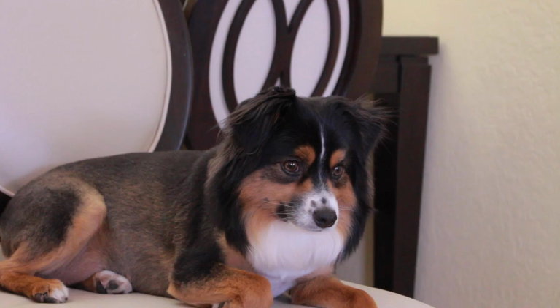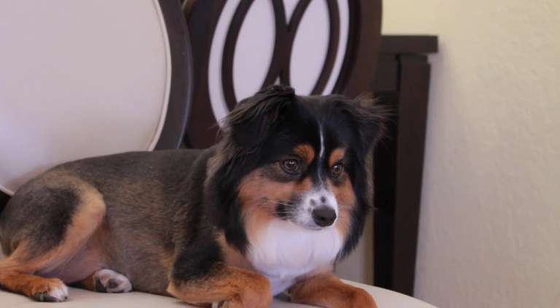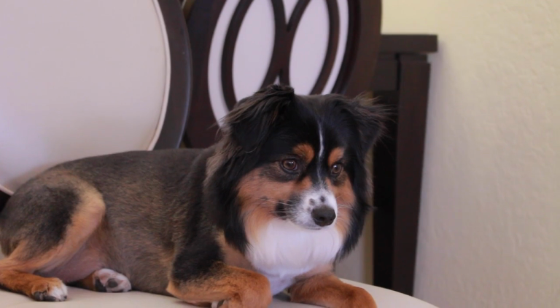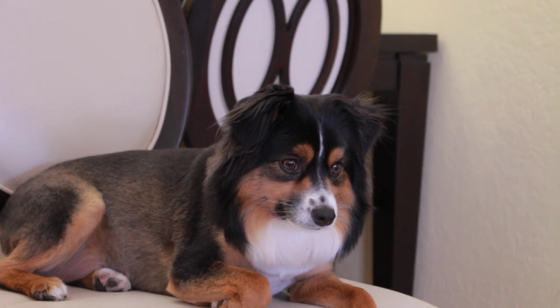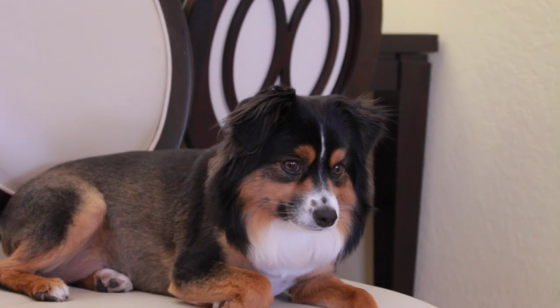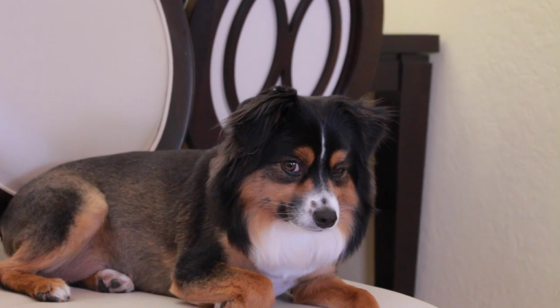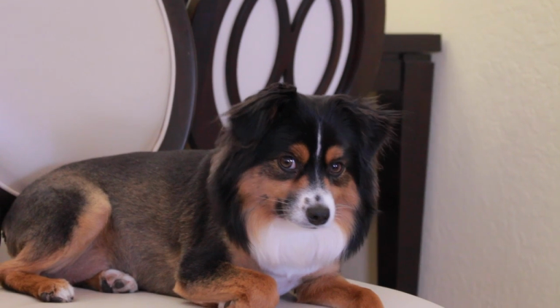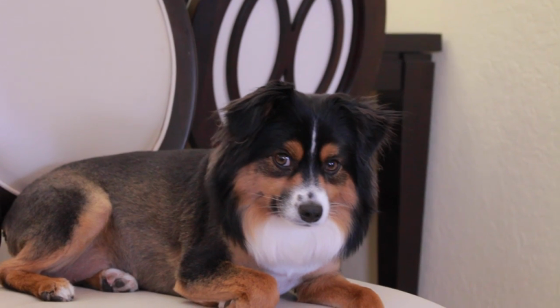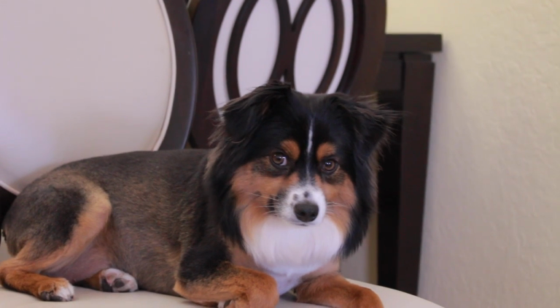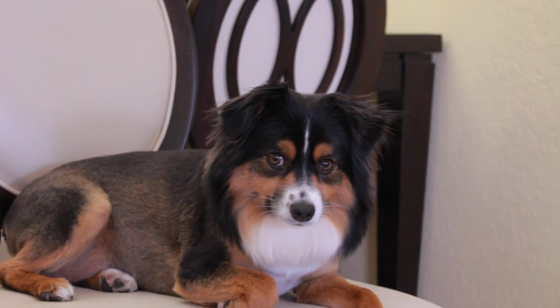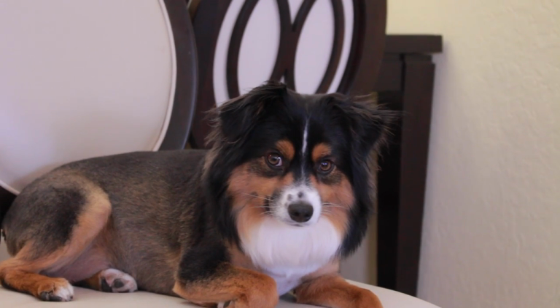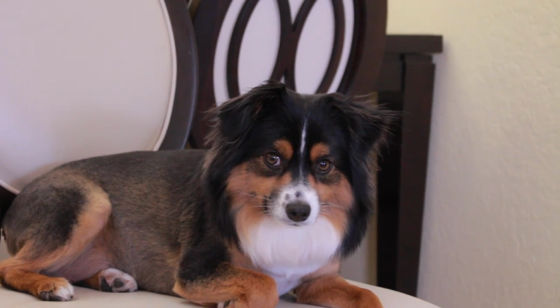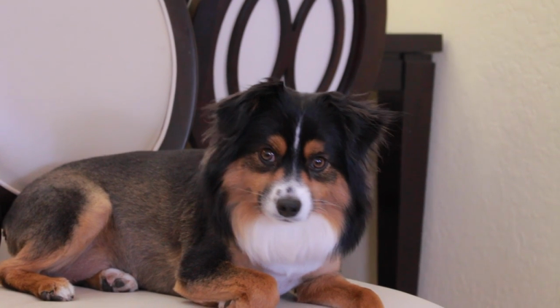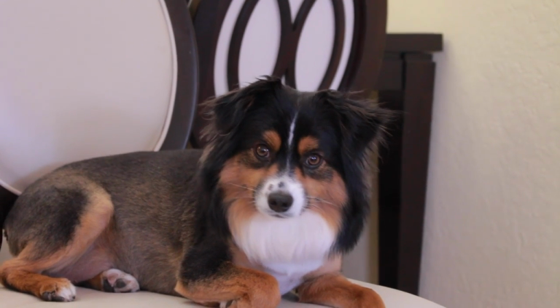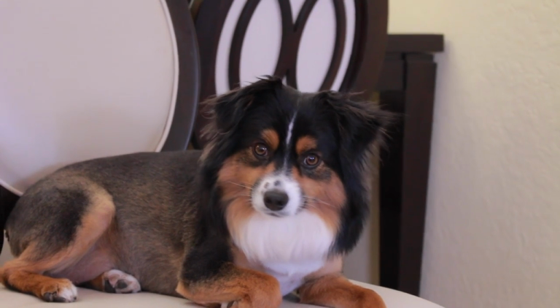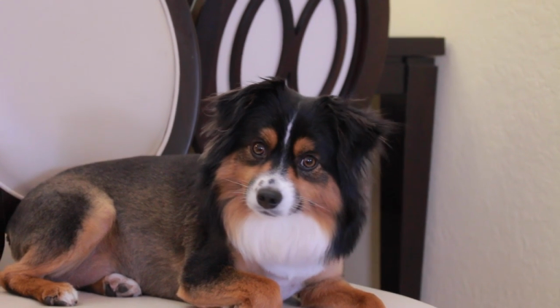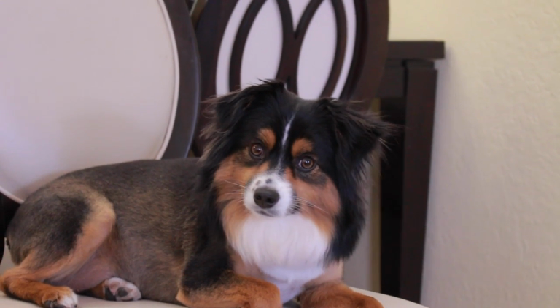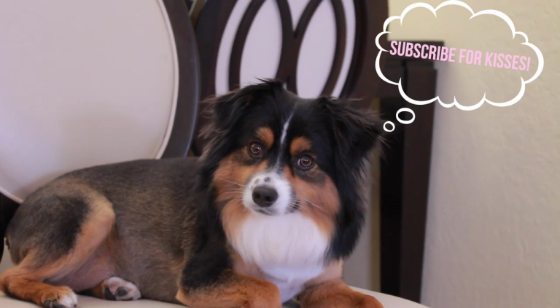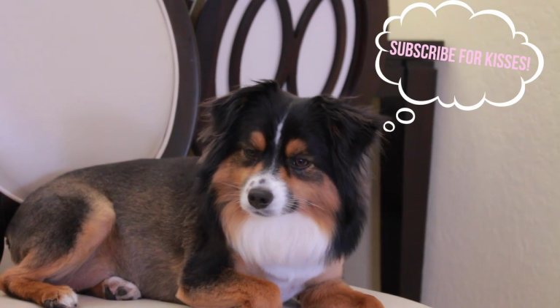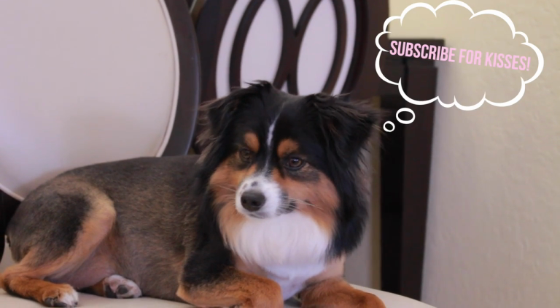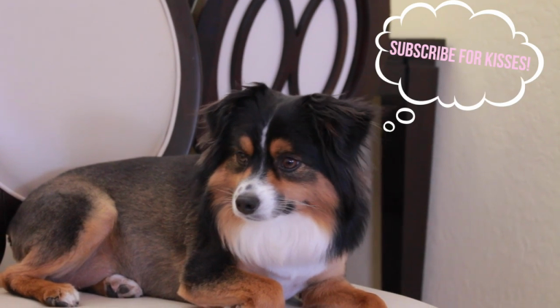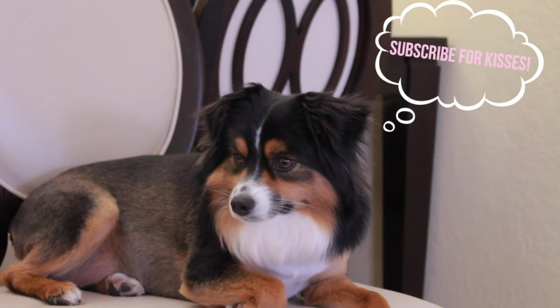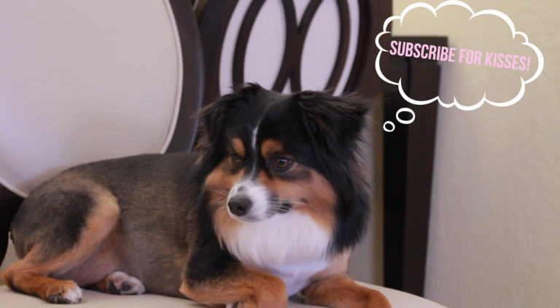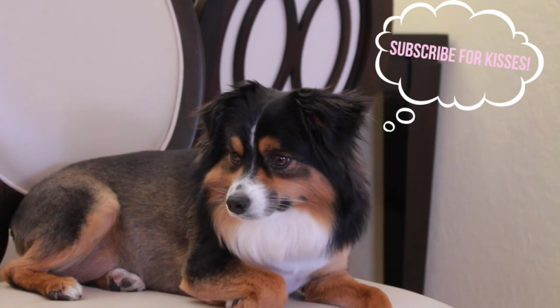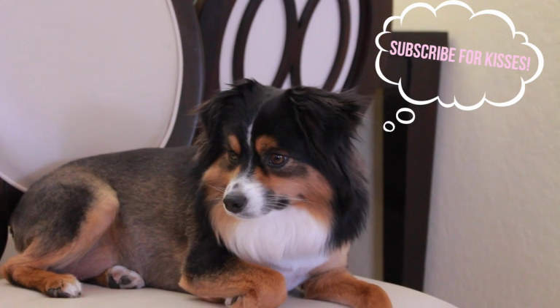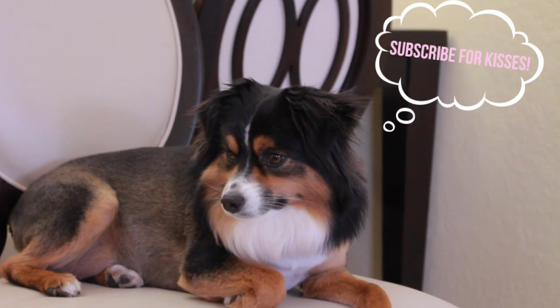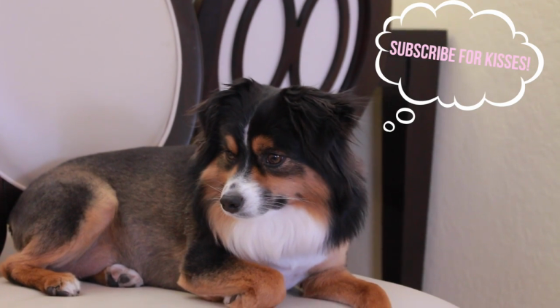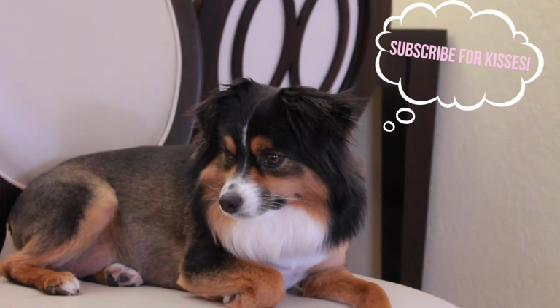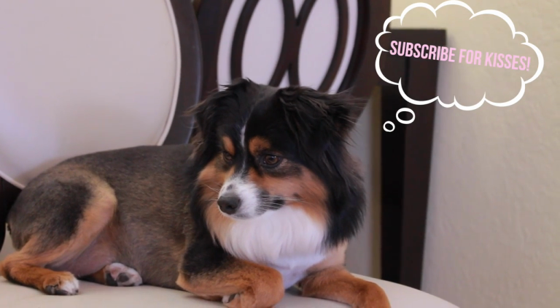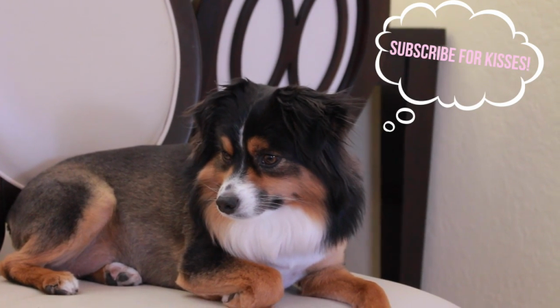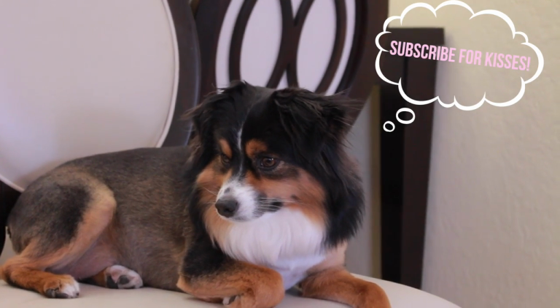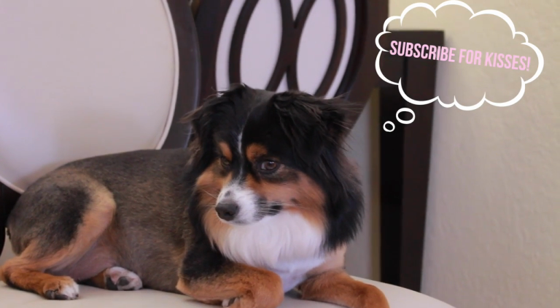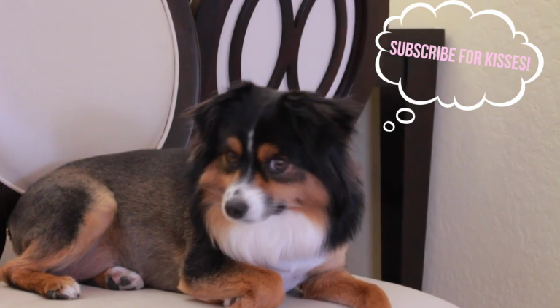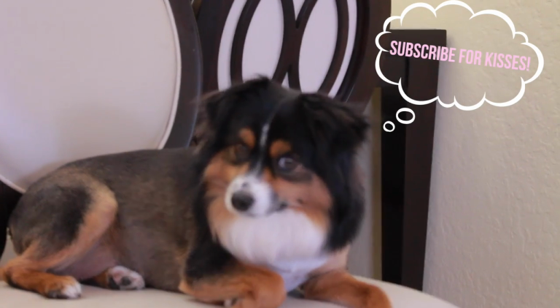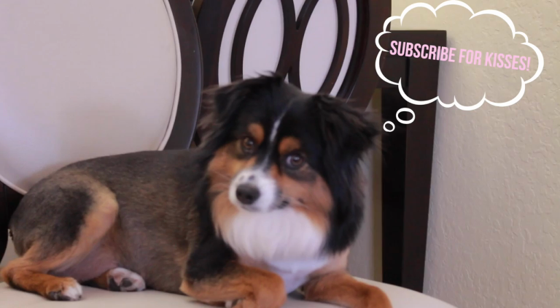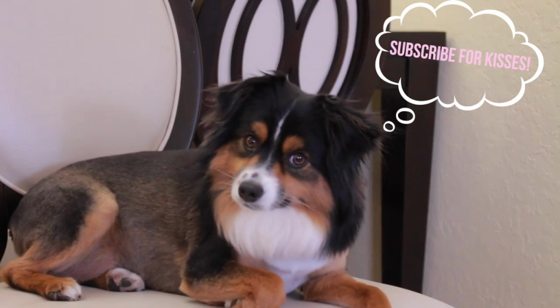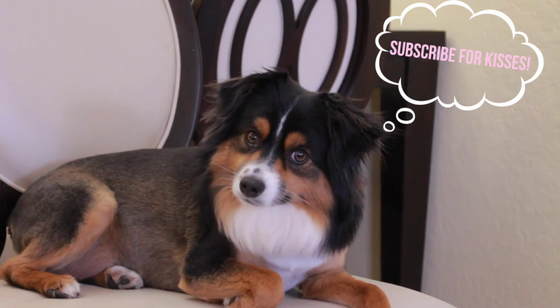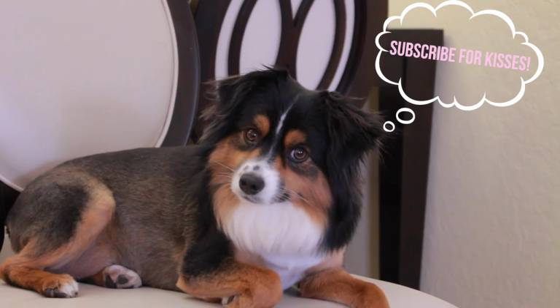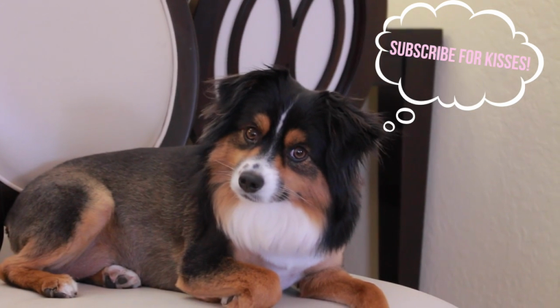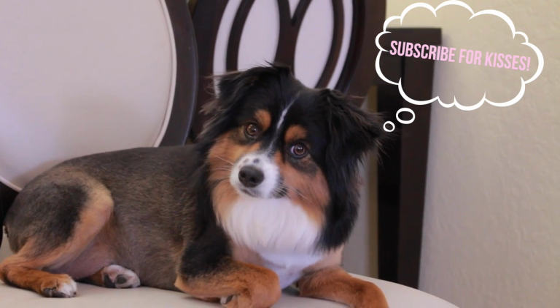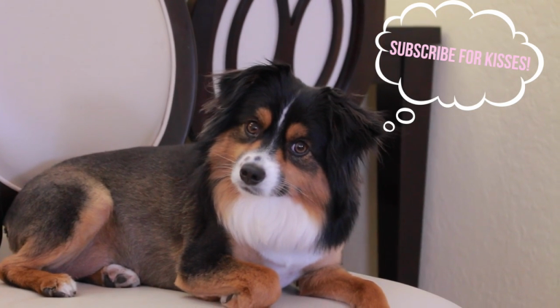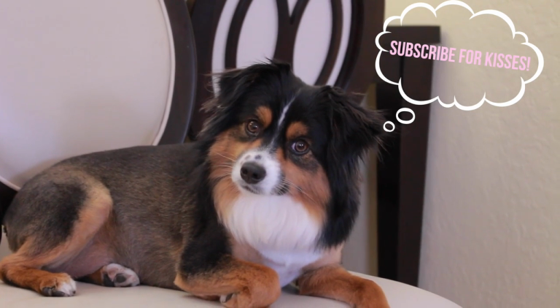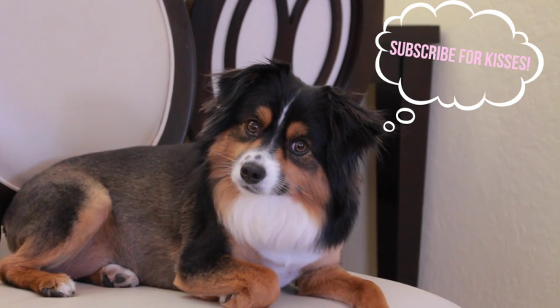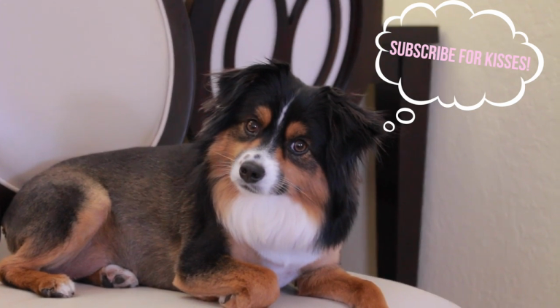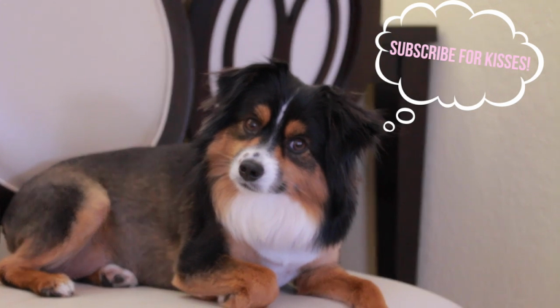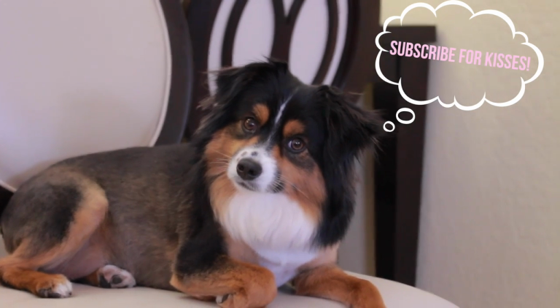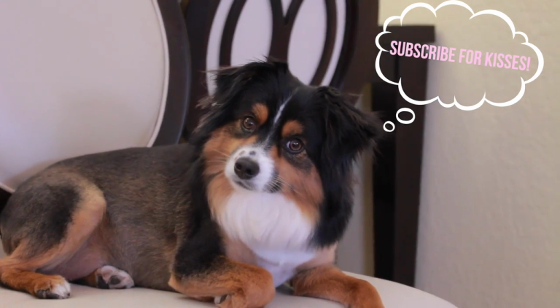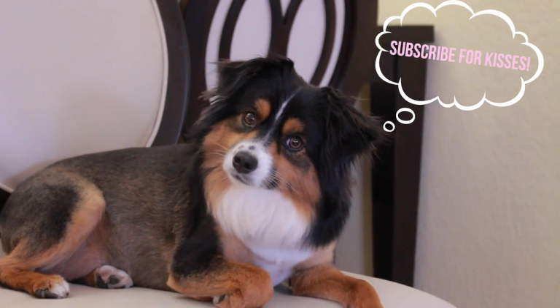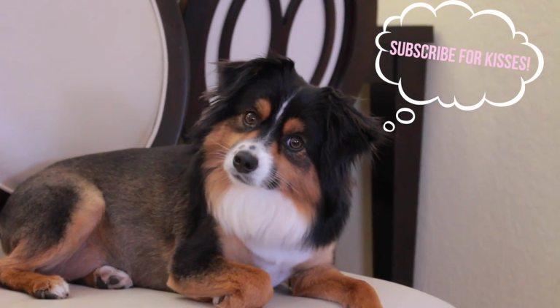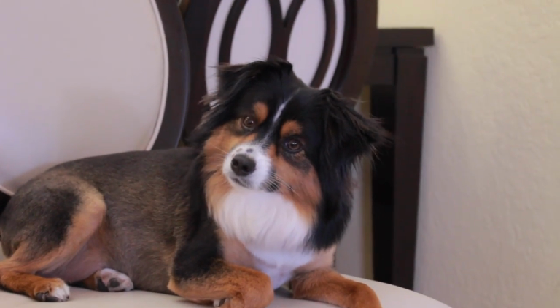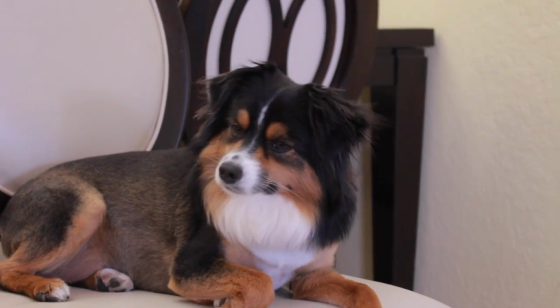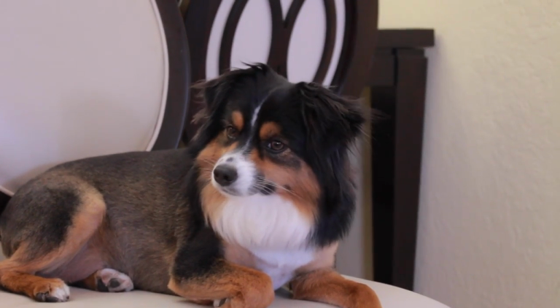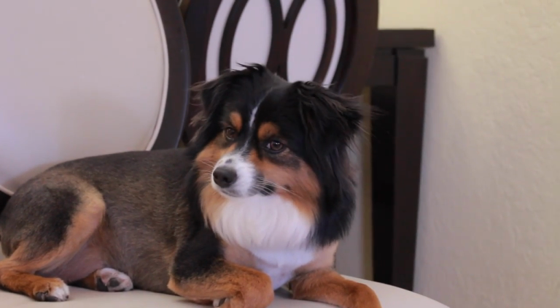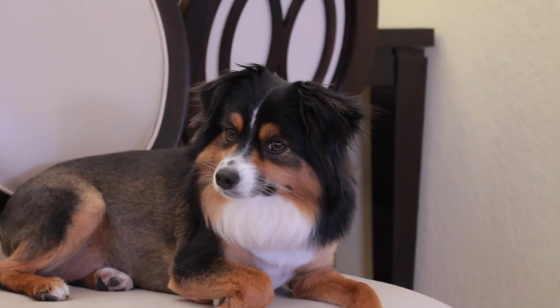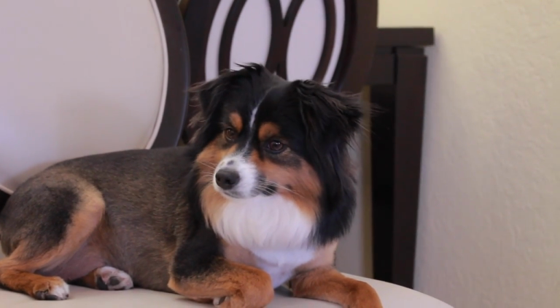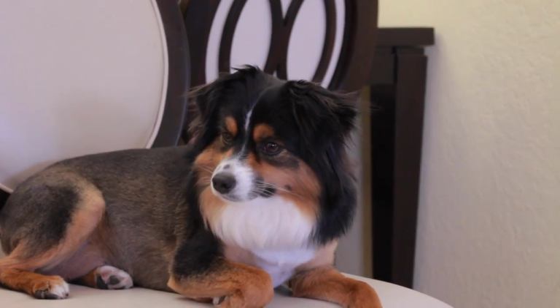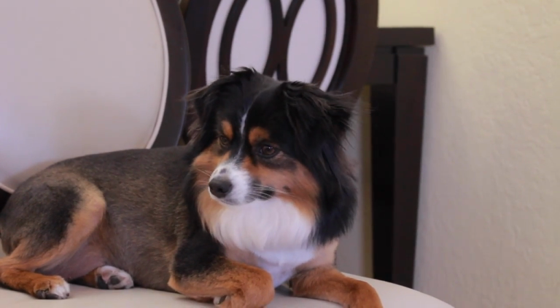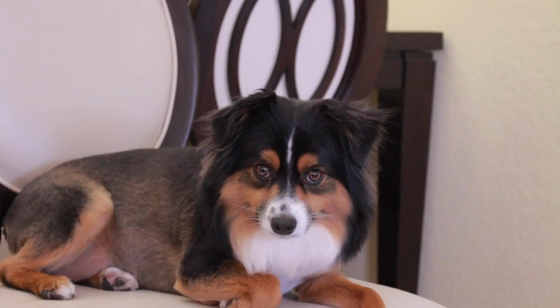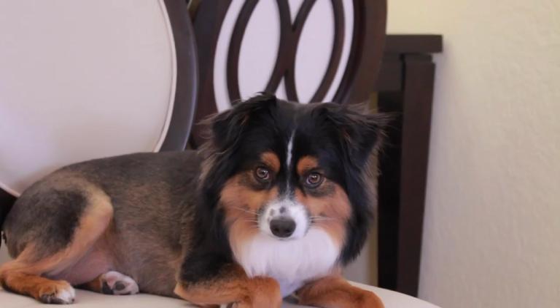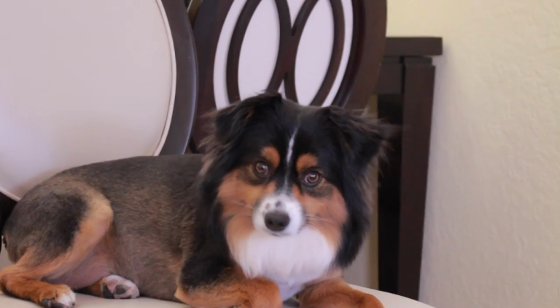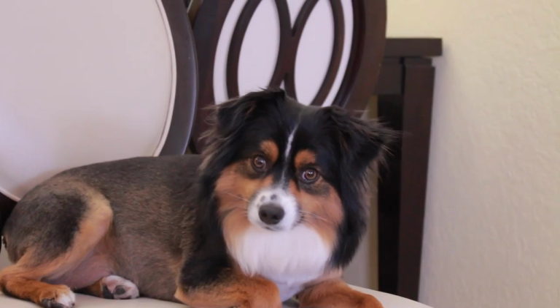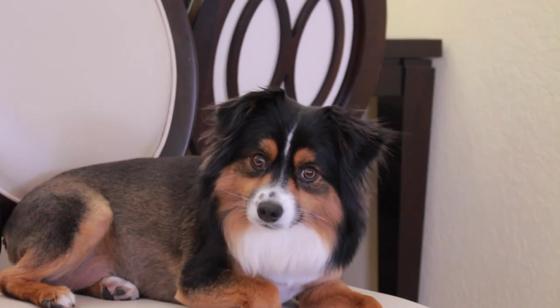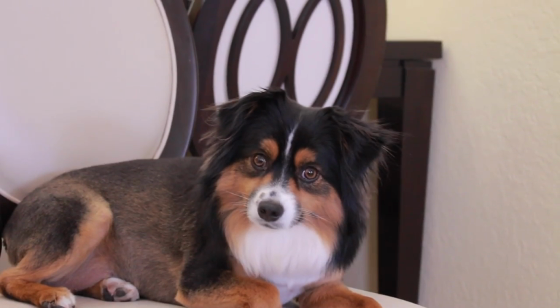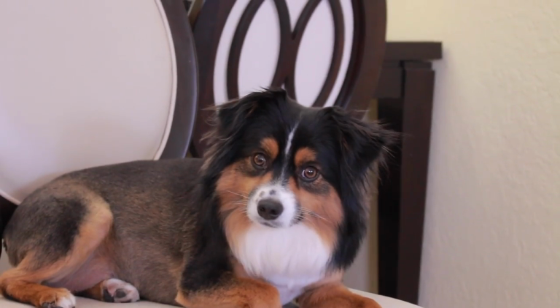Mom says every time someone subscribes, I get a new friend. Did you subscribe? I just love humans. Bye!